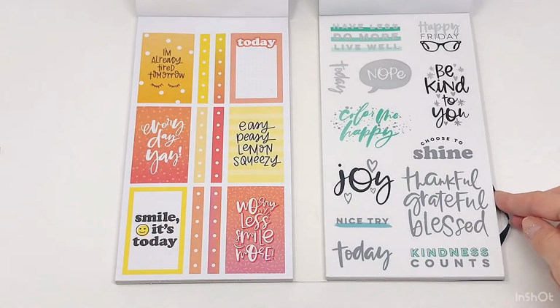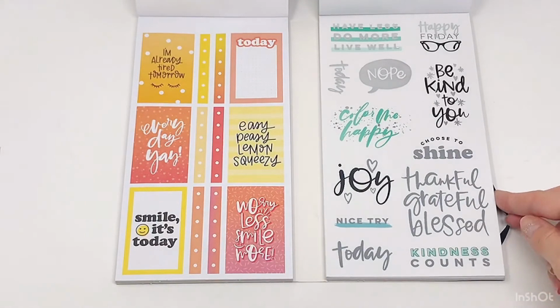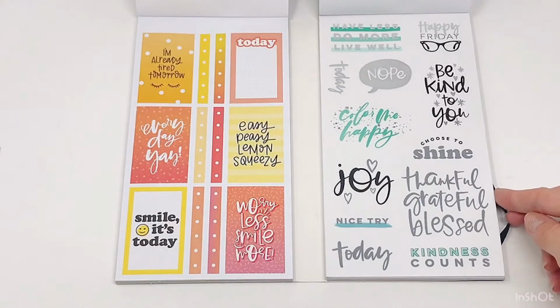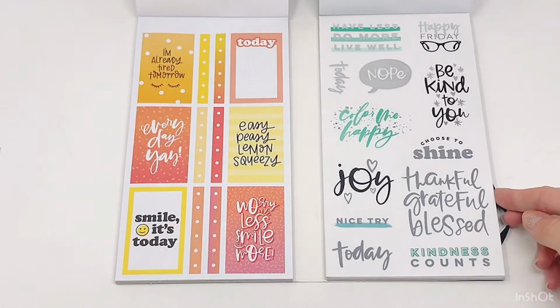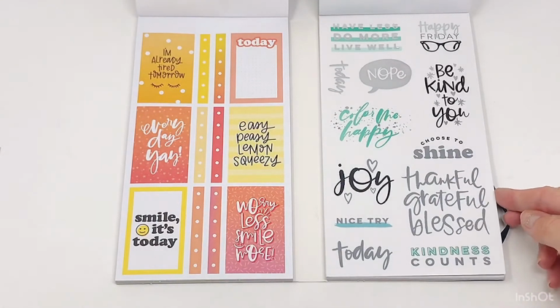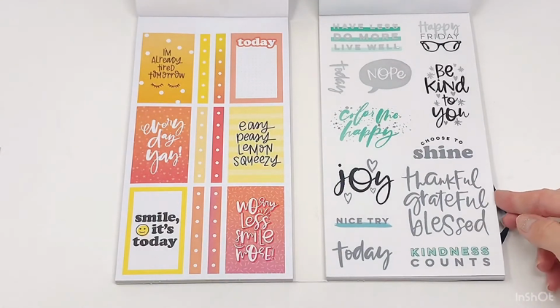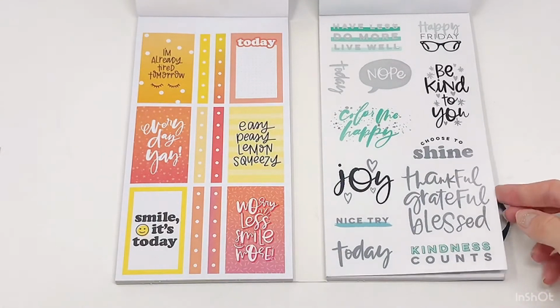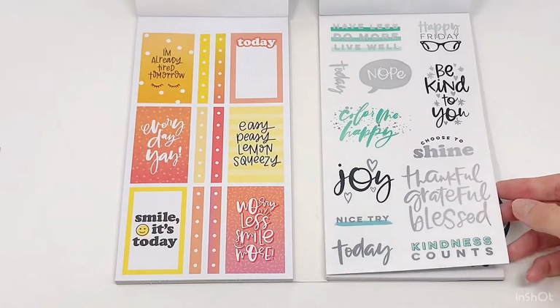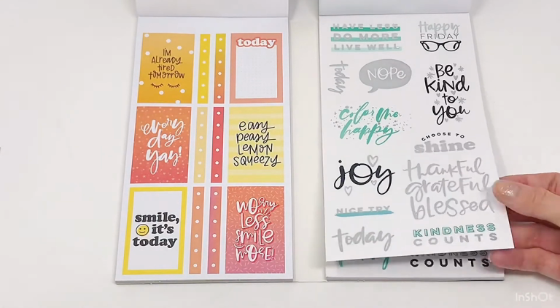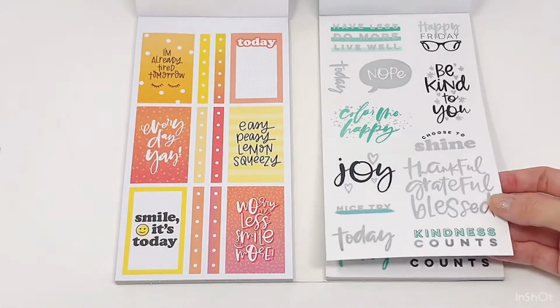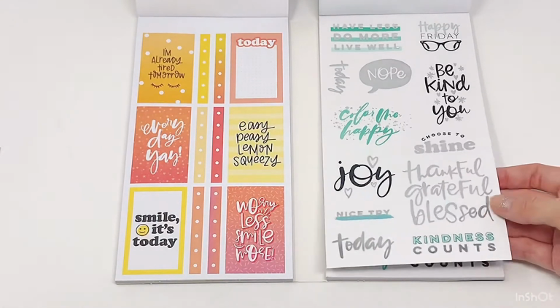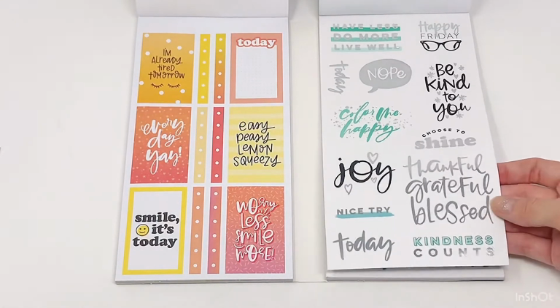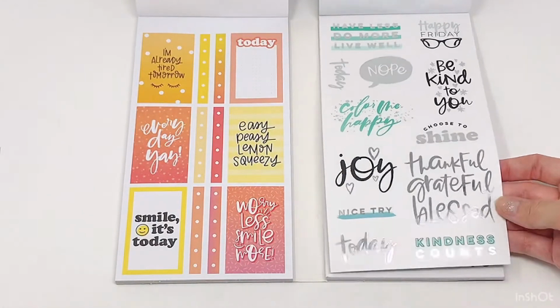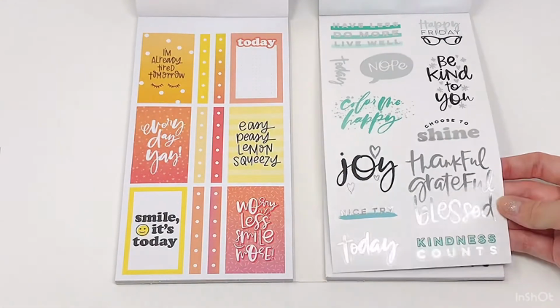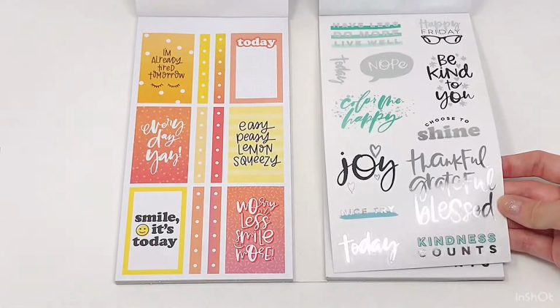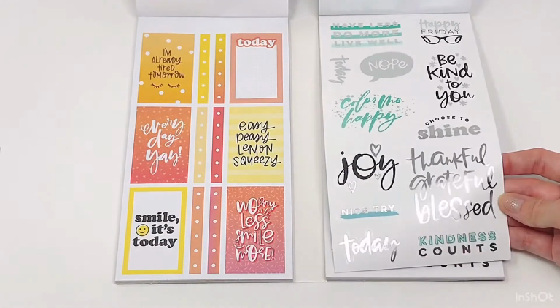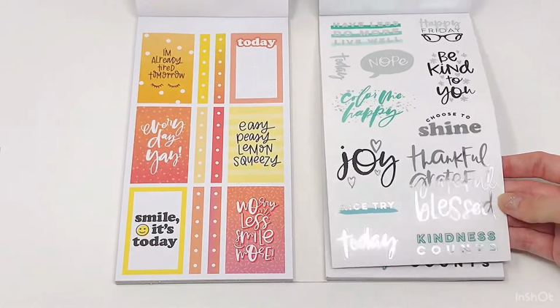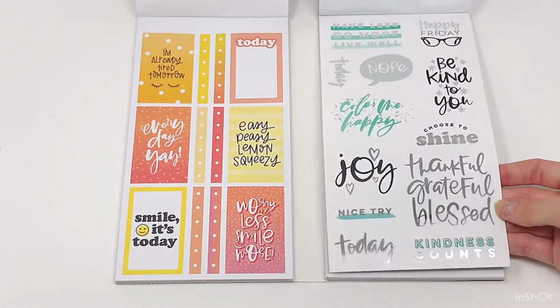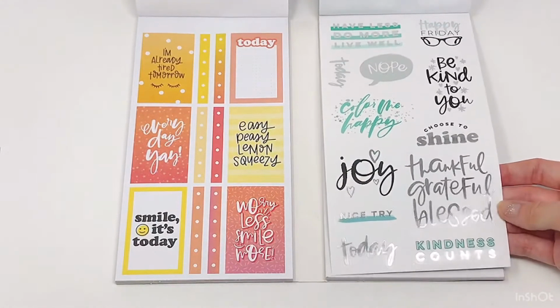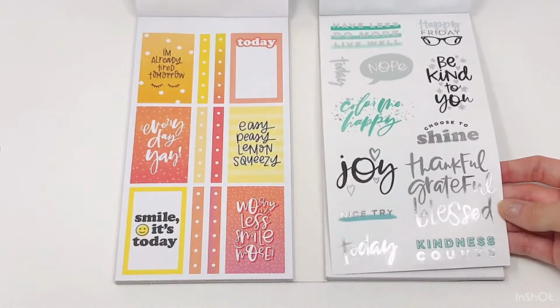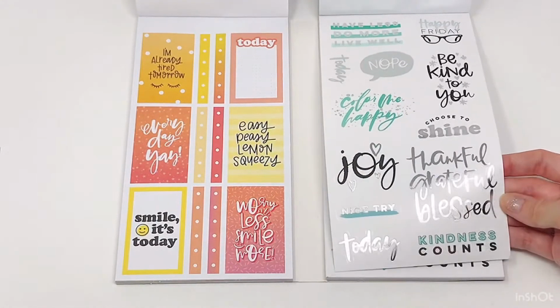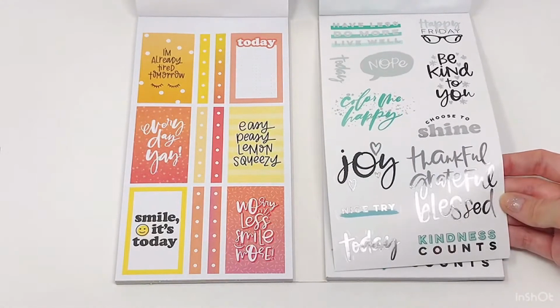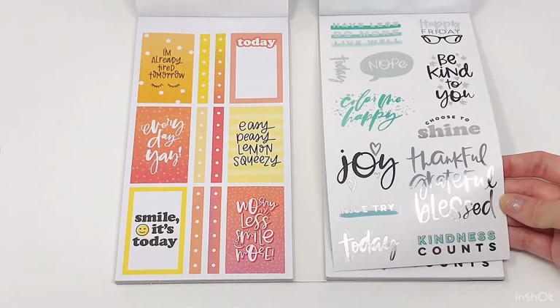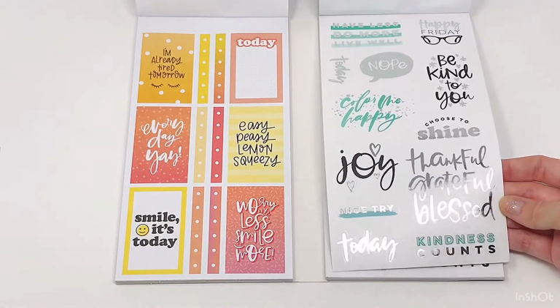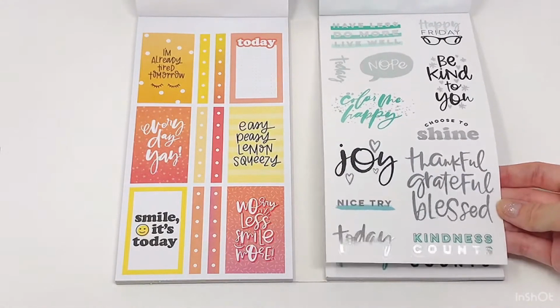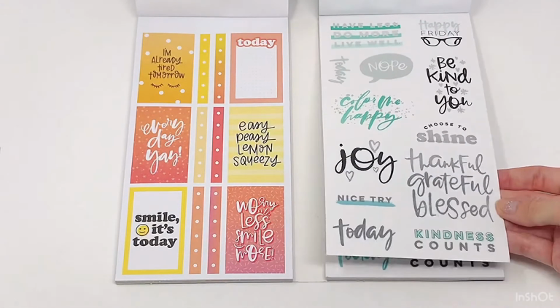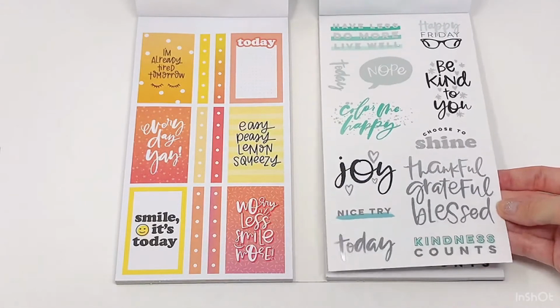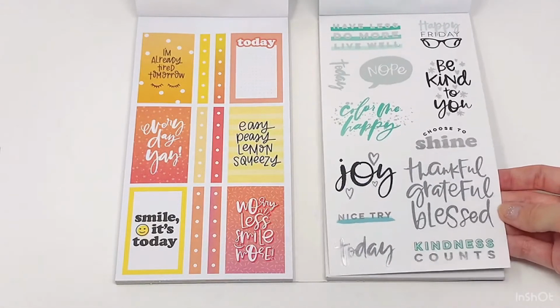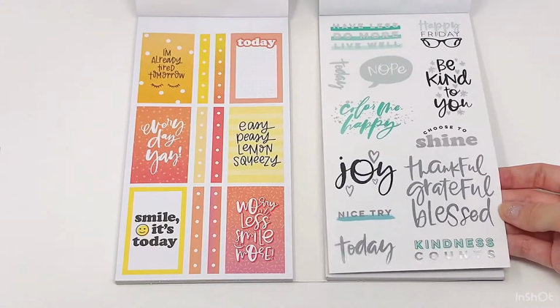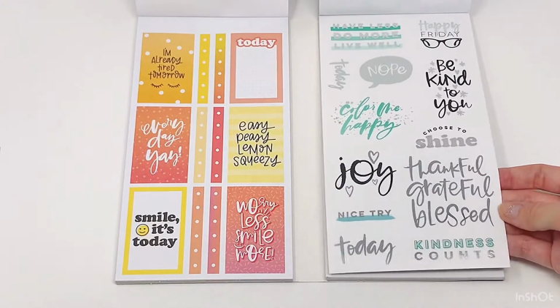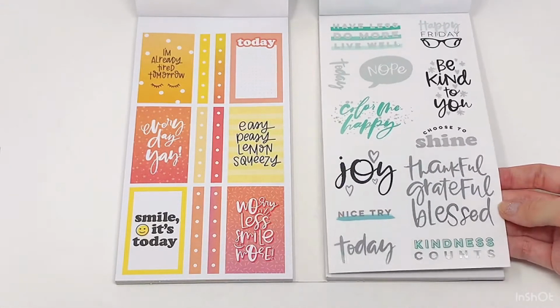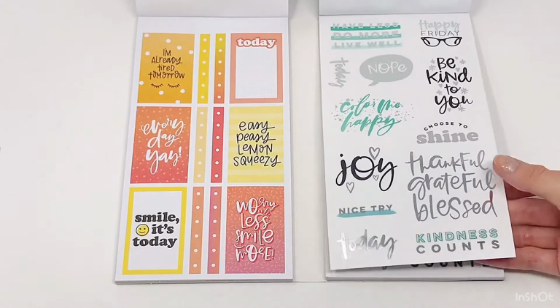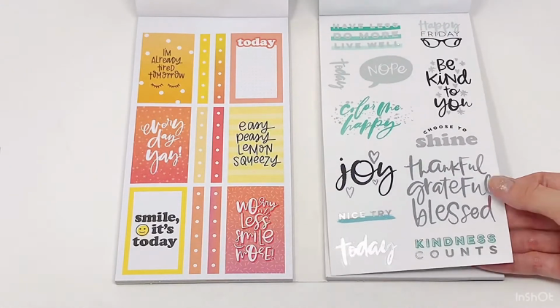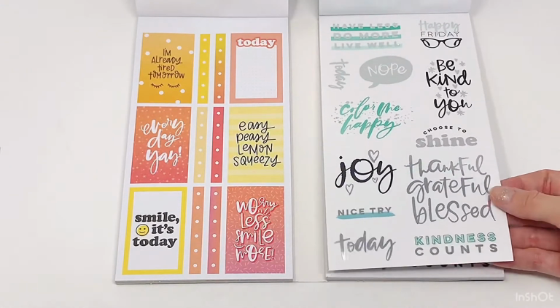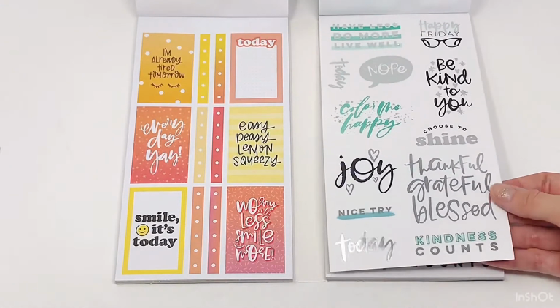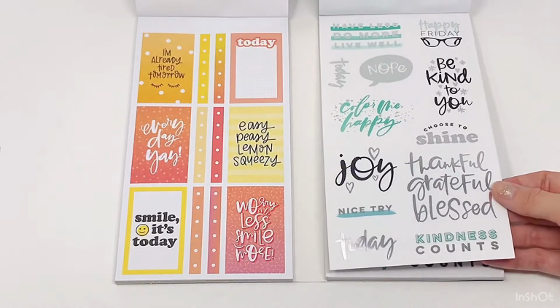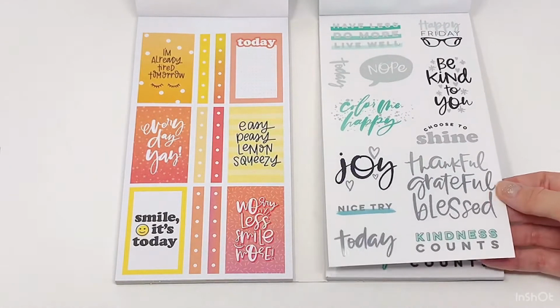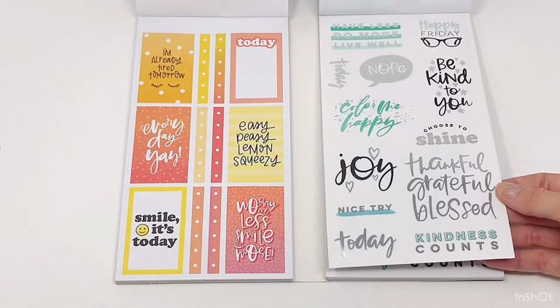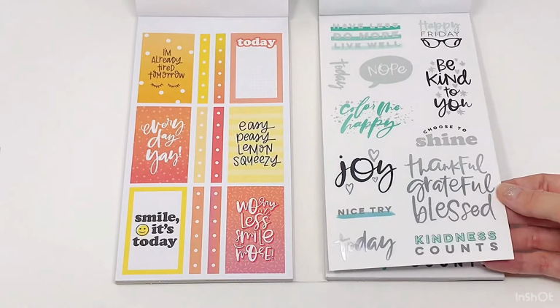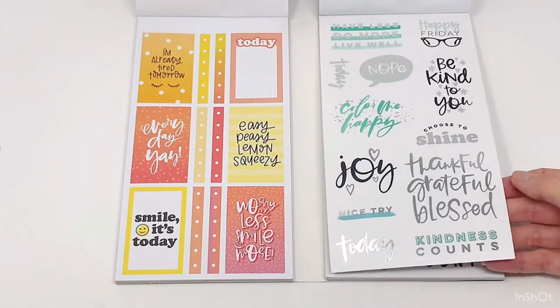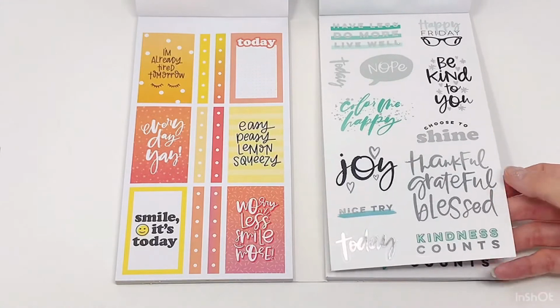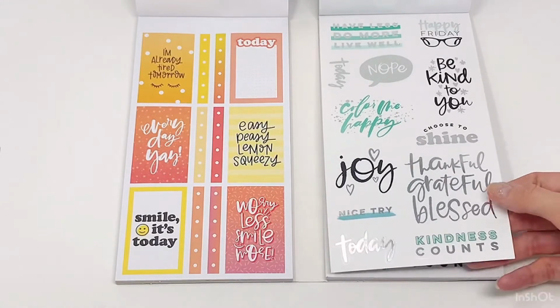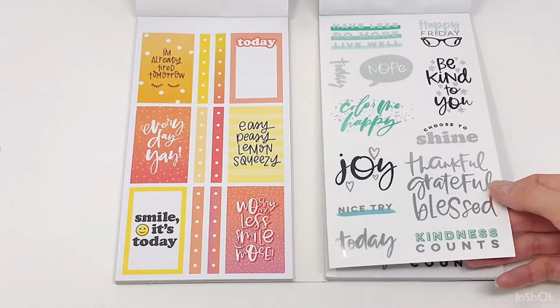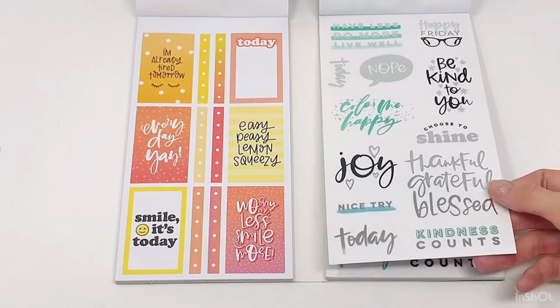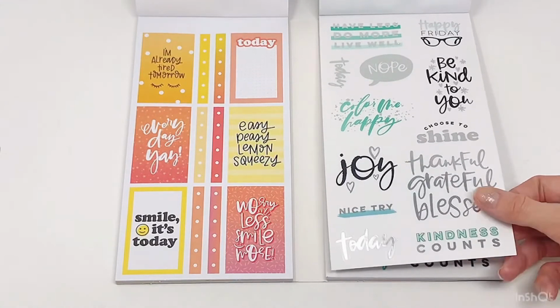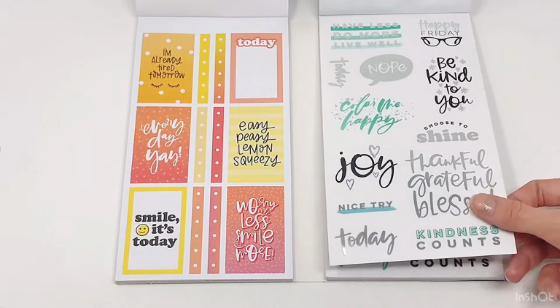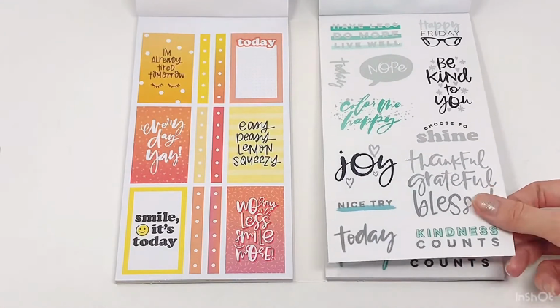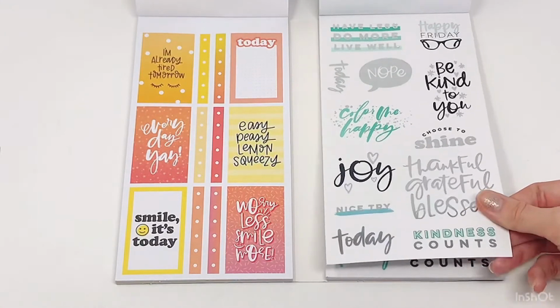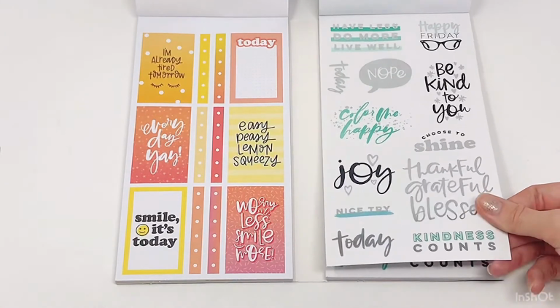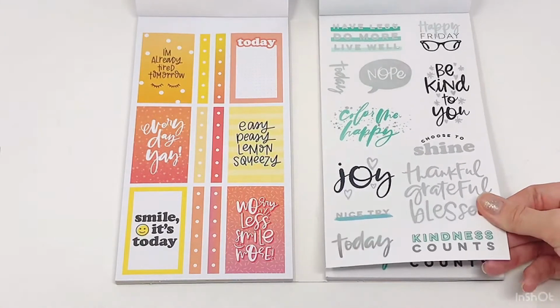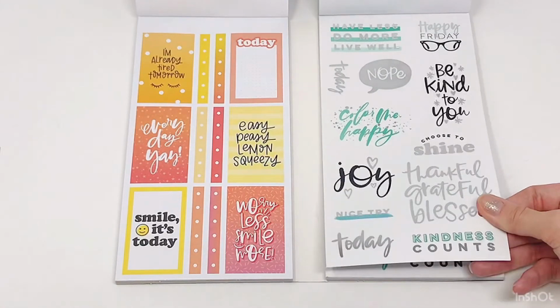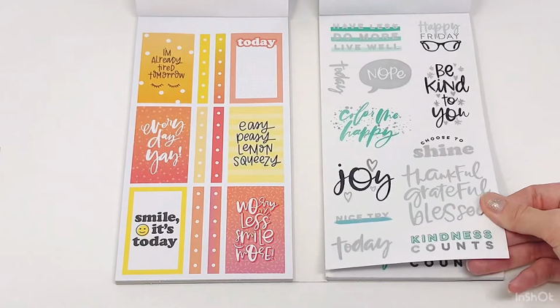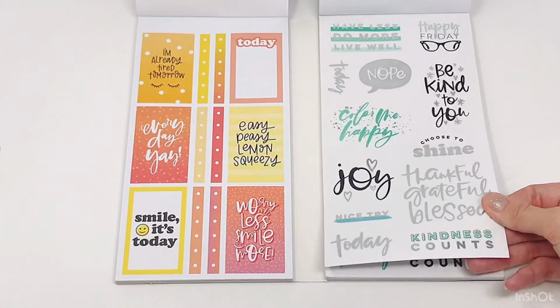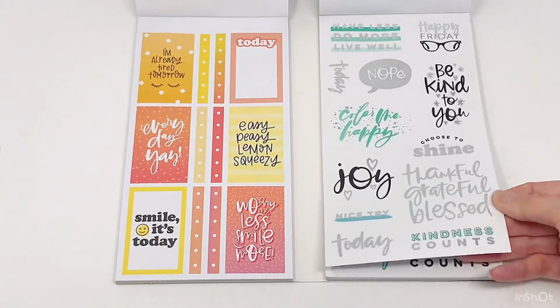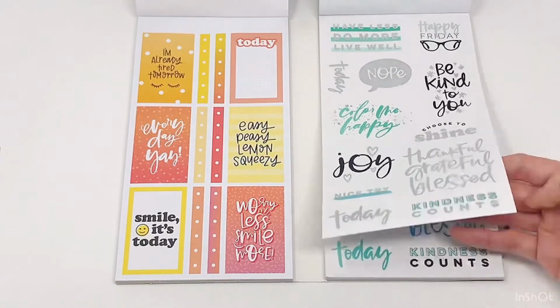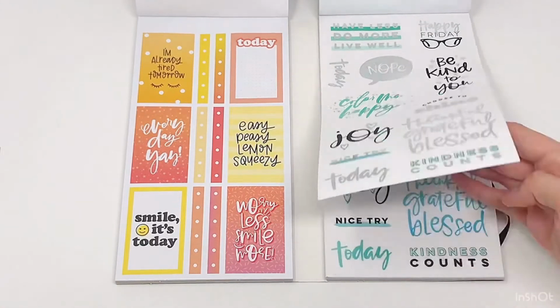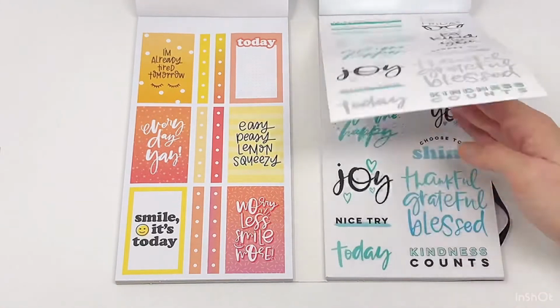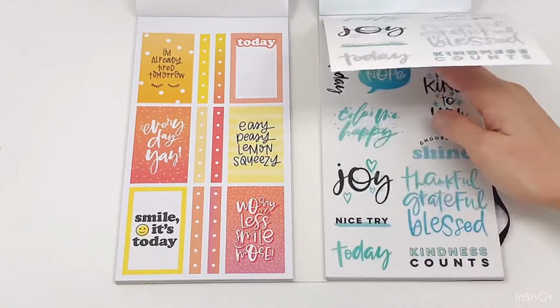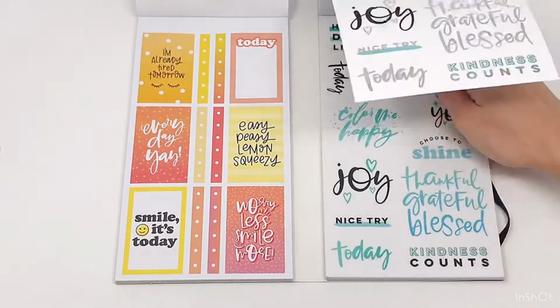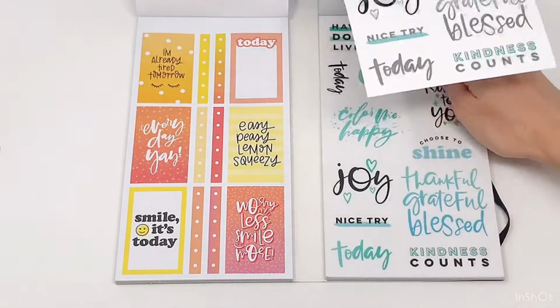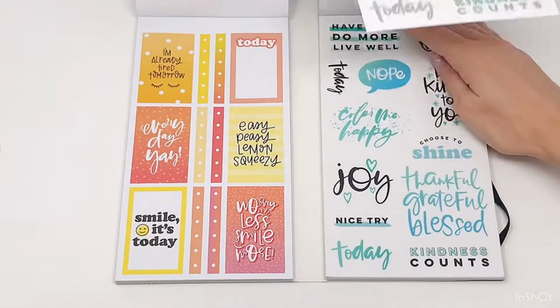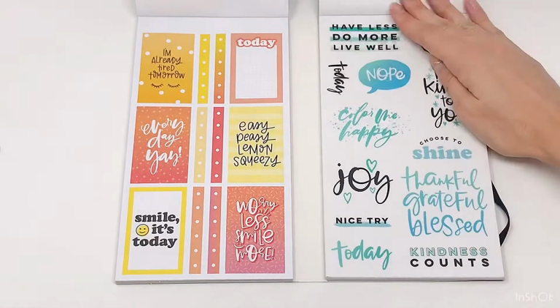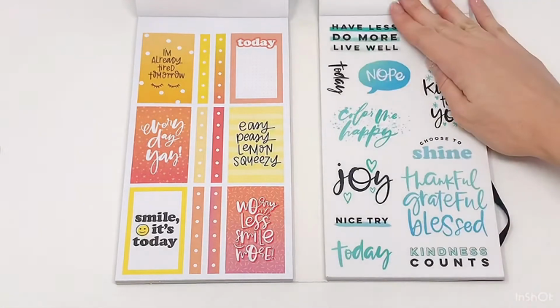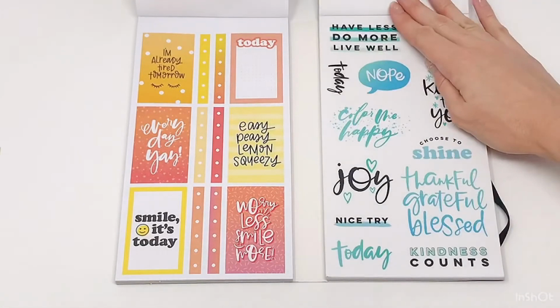This is so so pretty — it's got silver foil. It totally reminds me of winter. Love it.